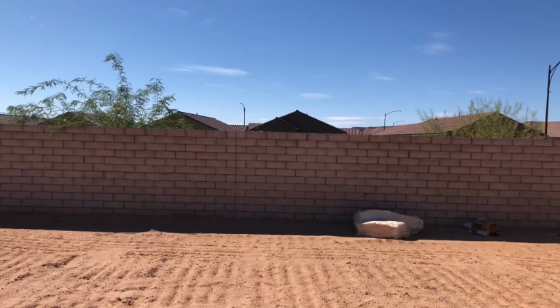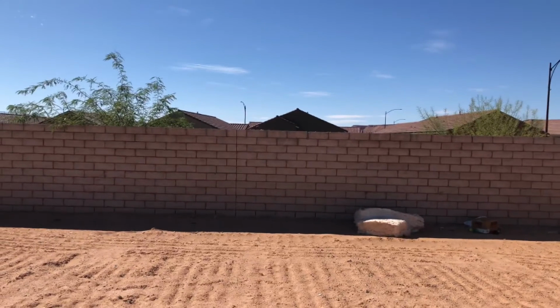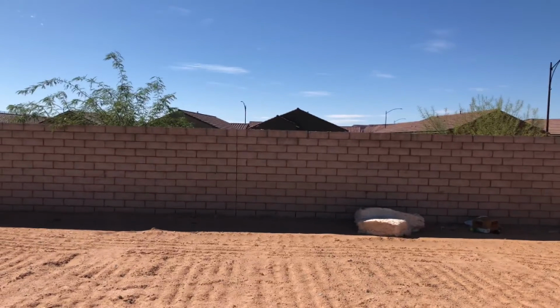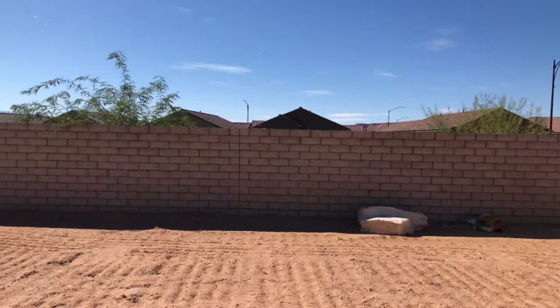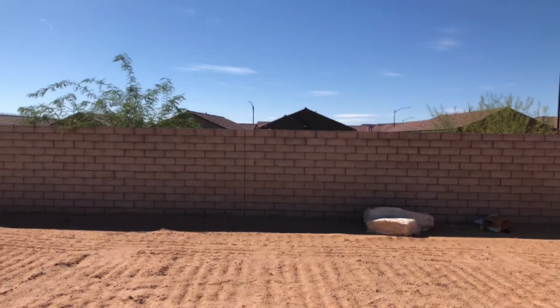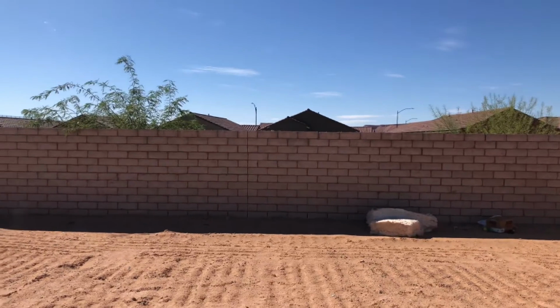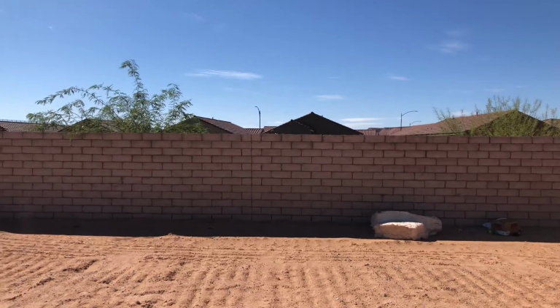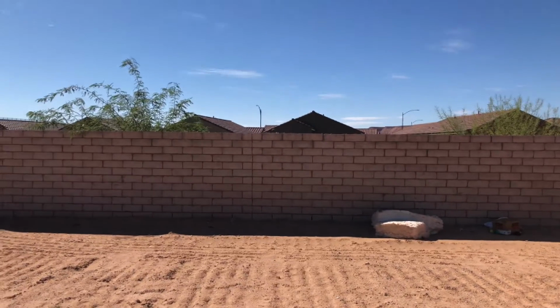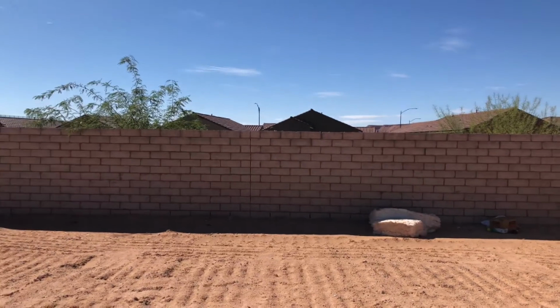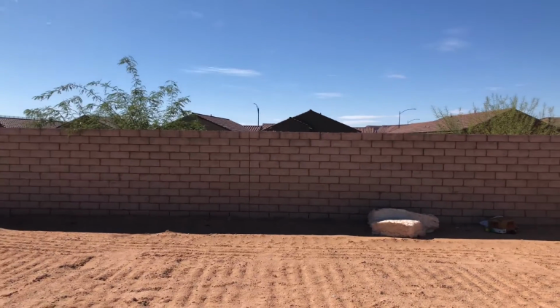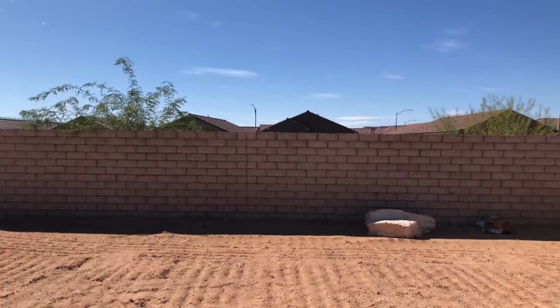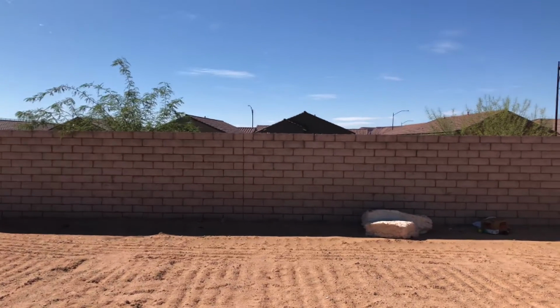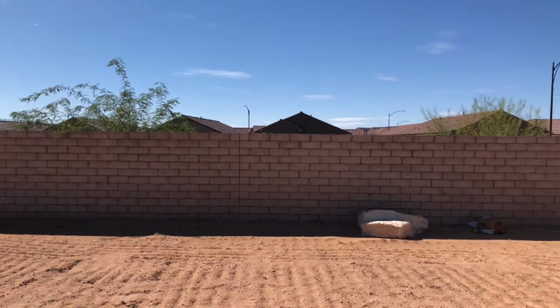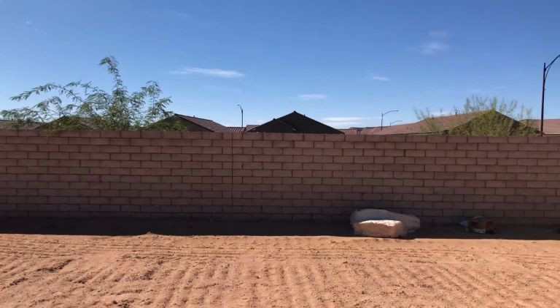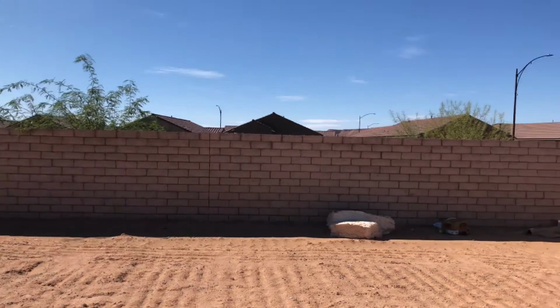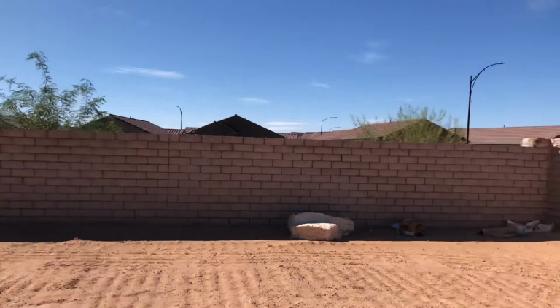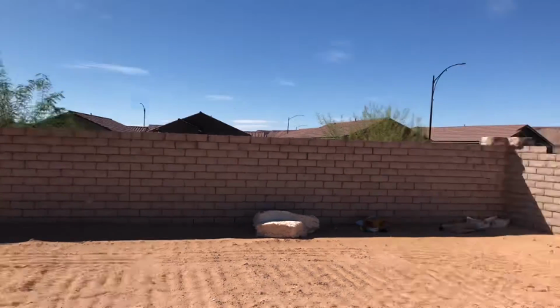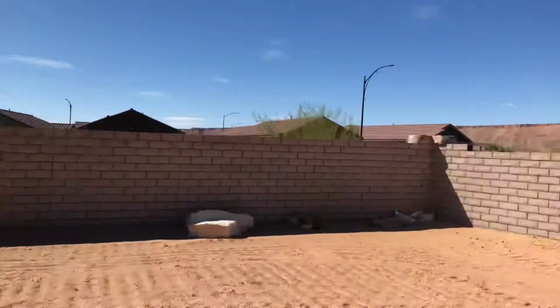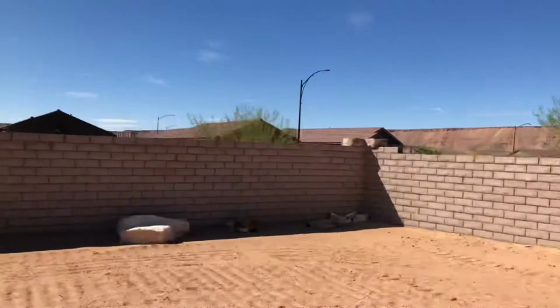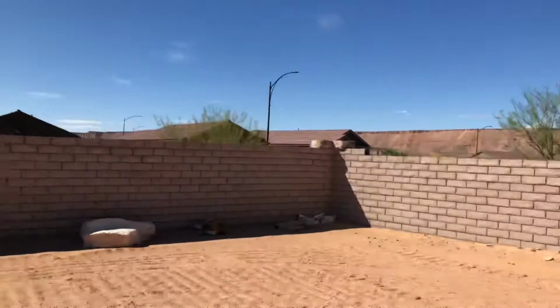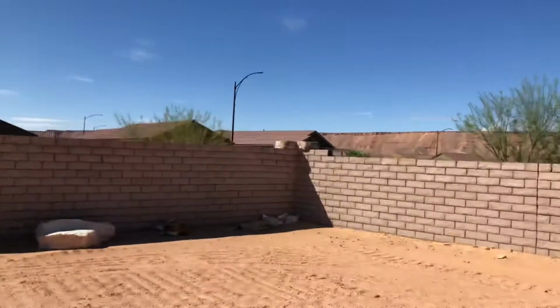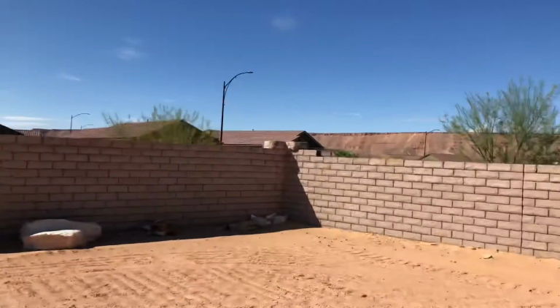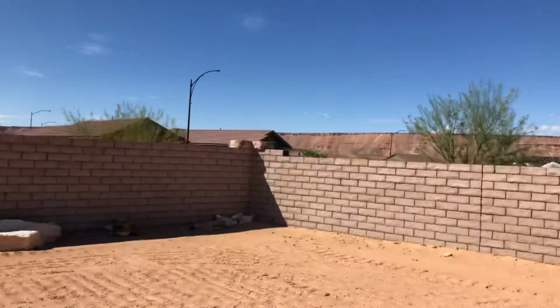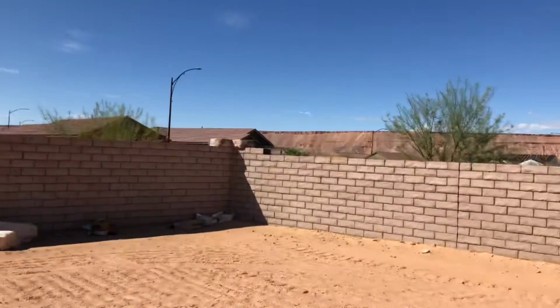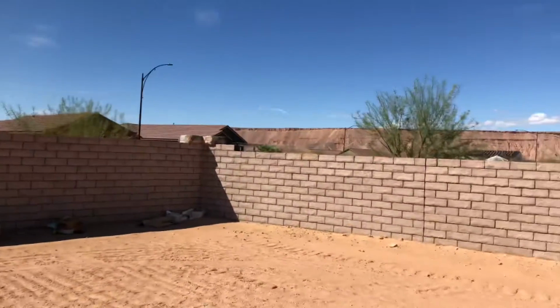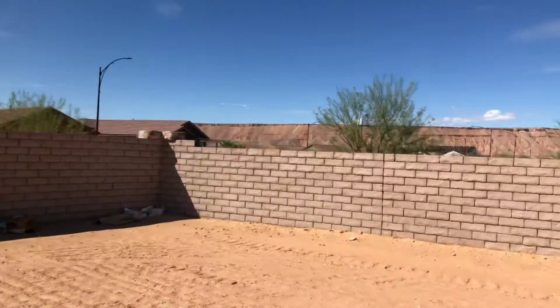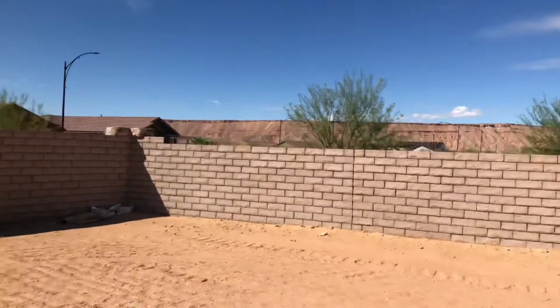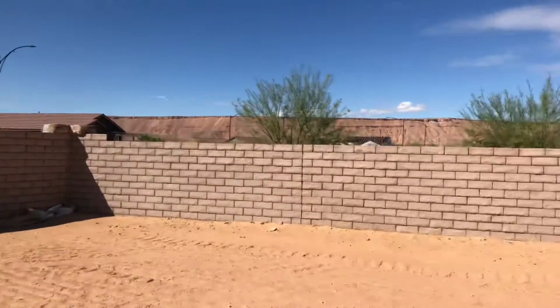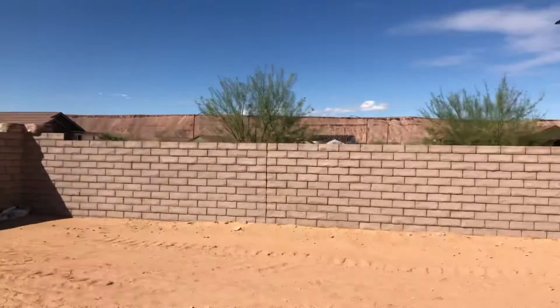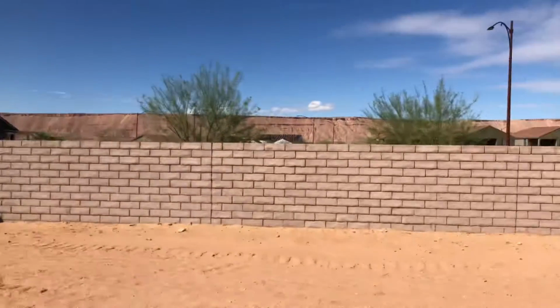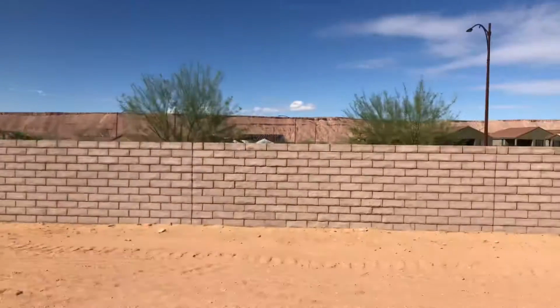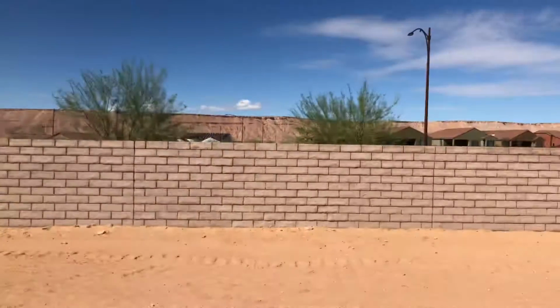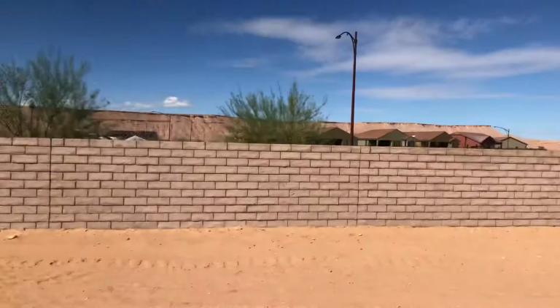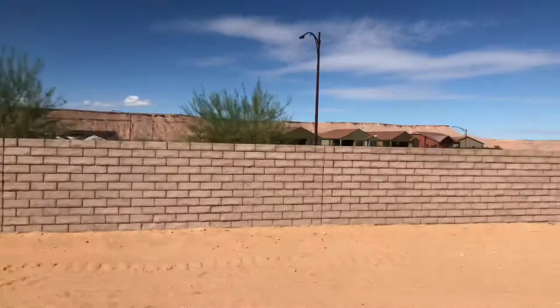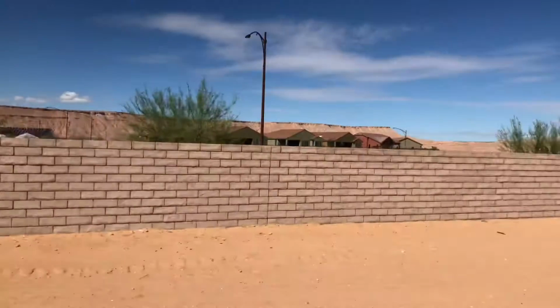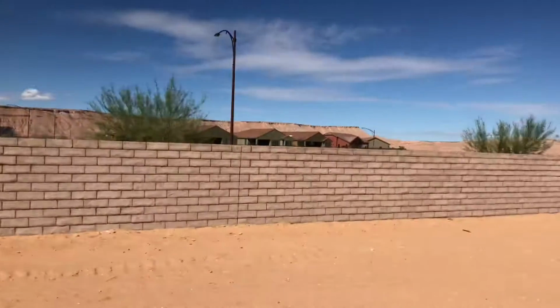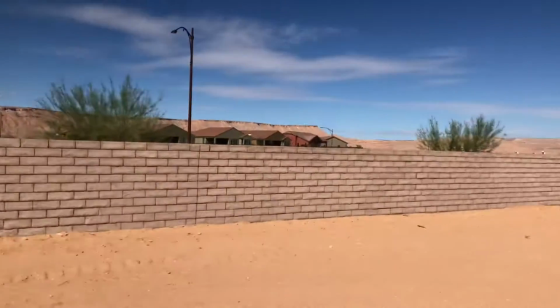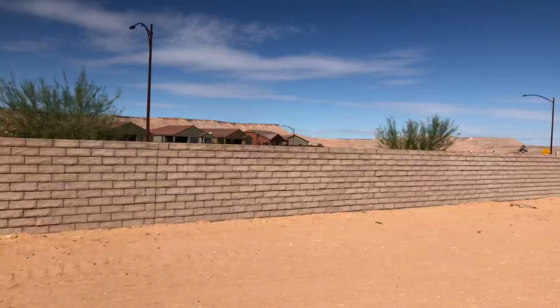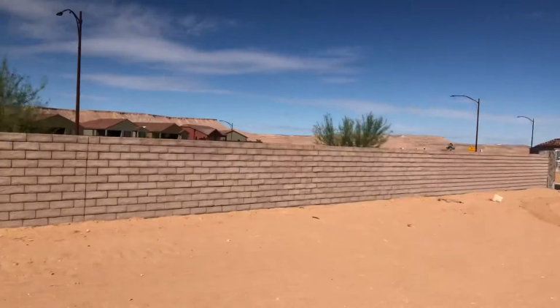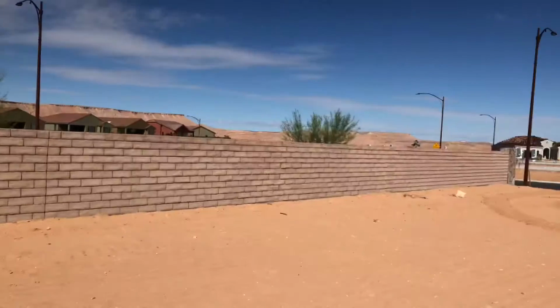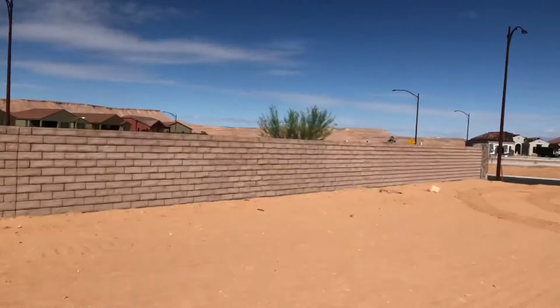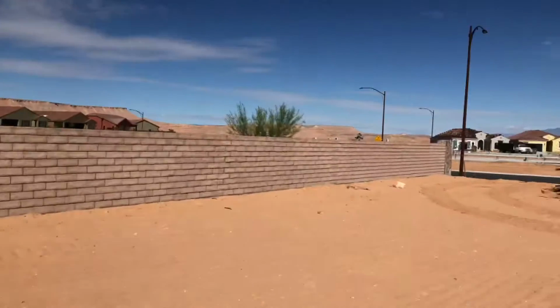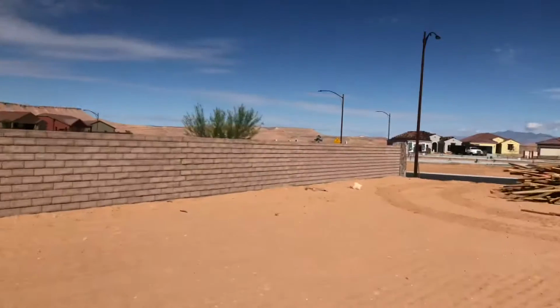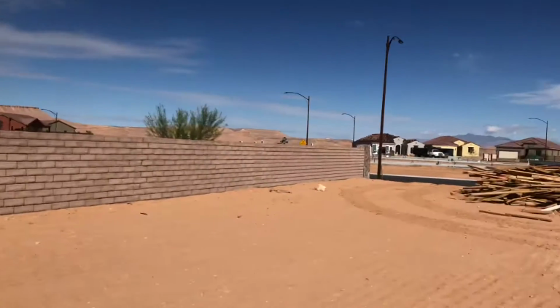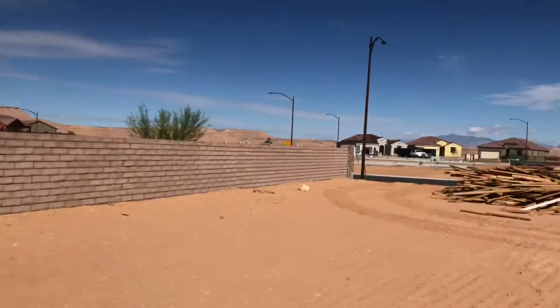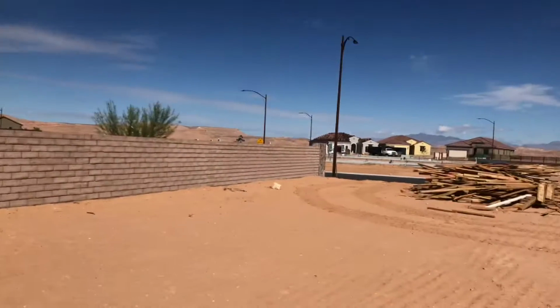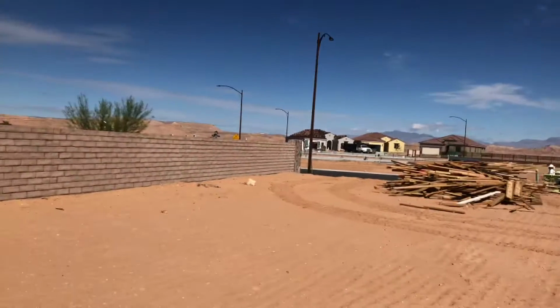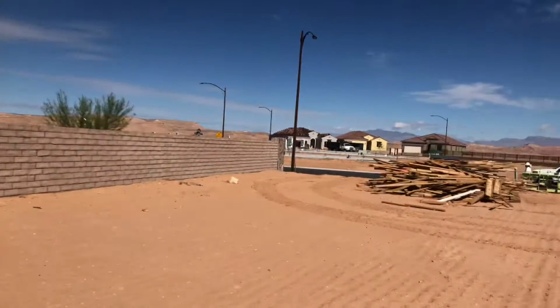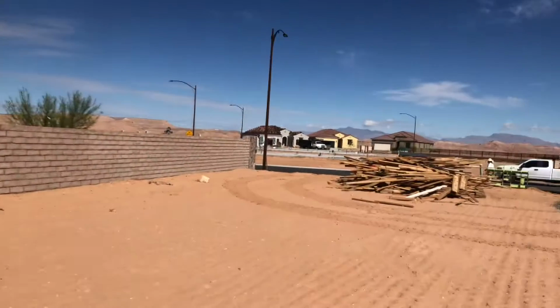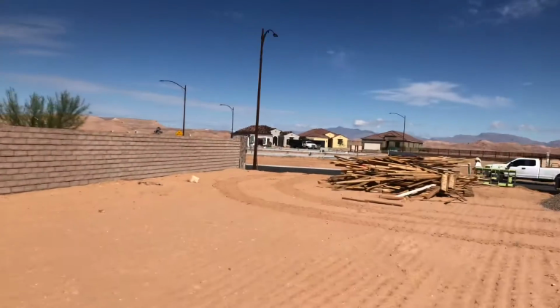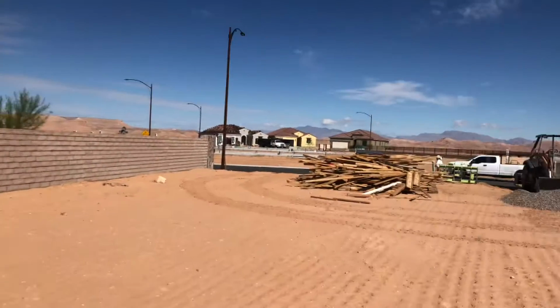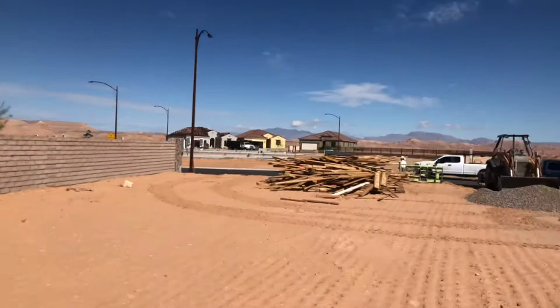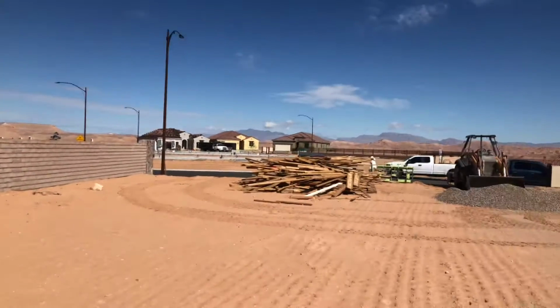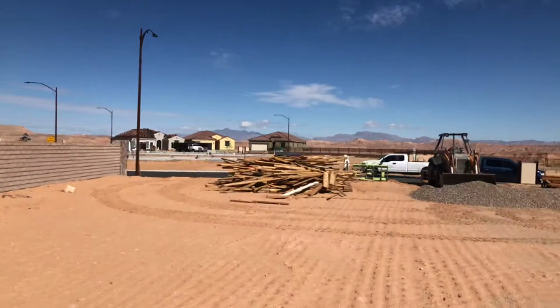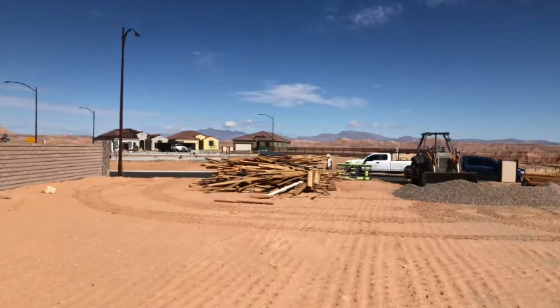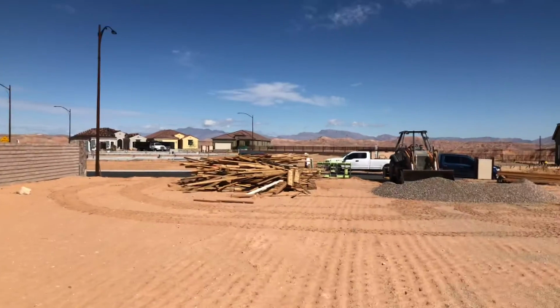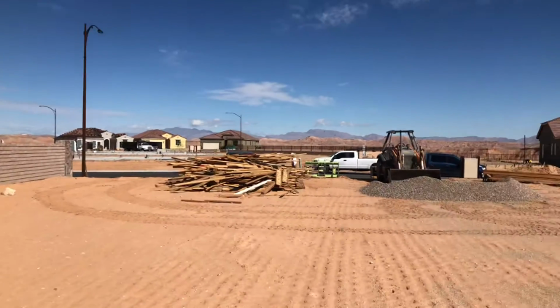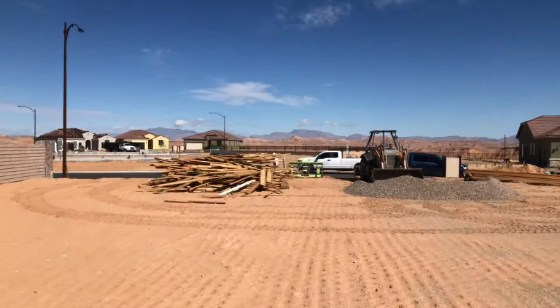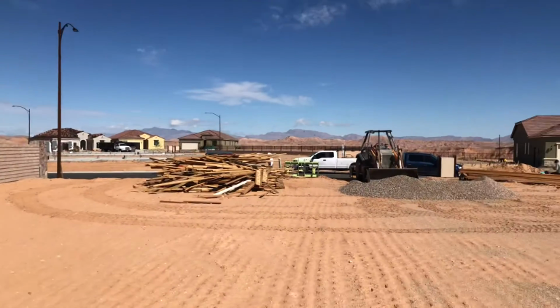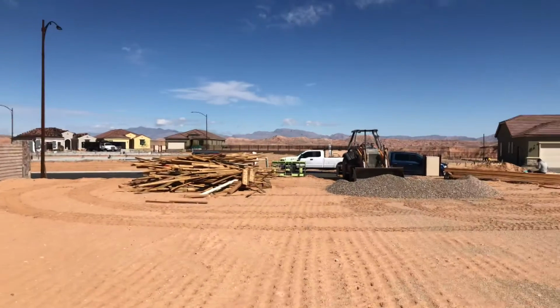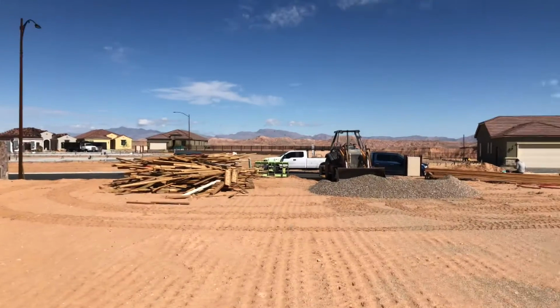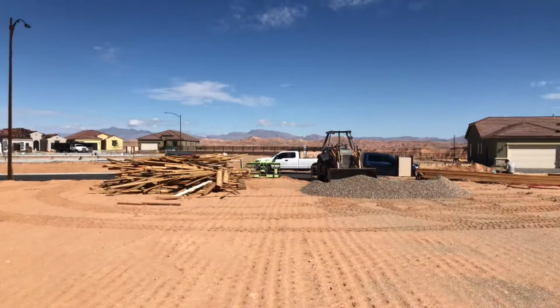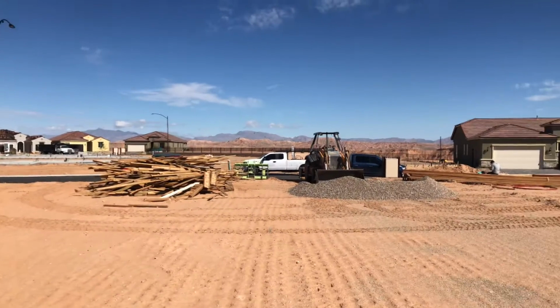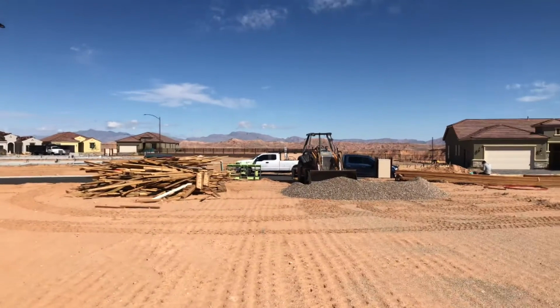This is lot one in Horseshoe Ridge — one of the last lots here.